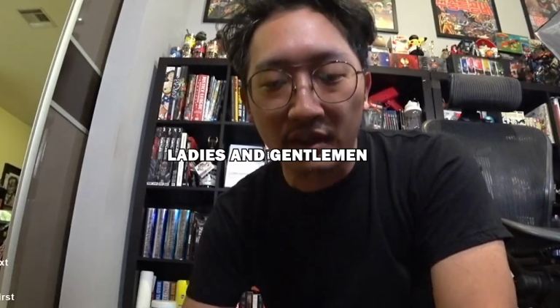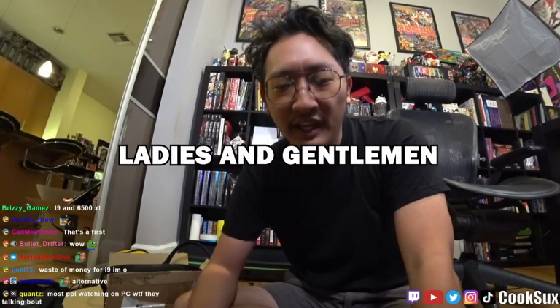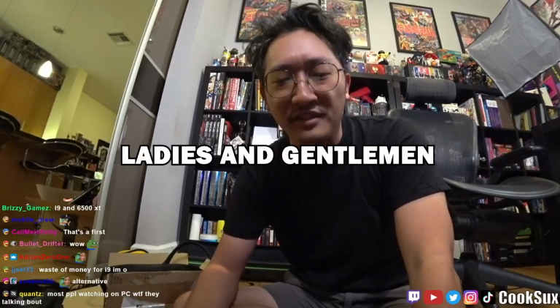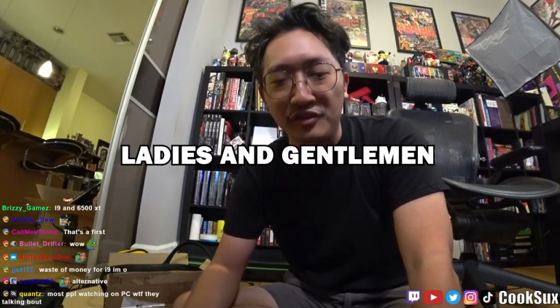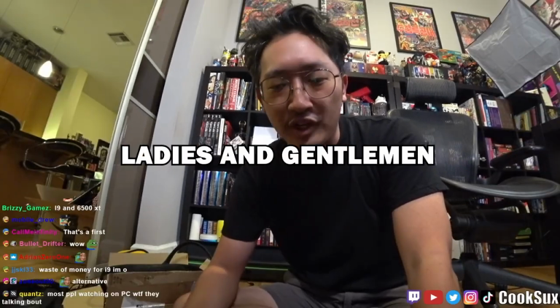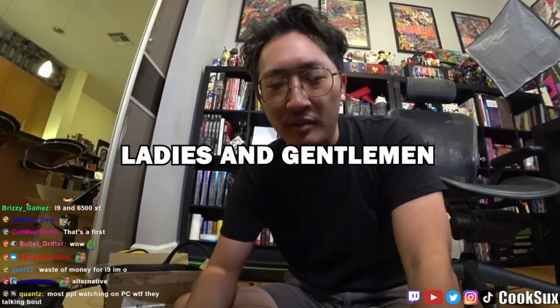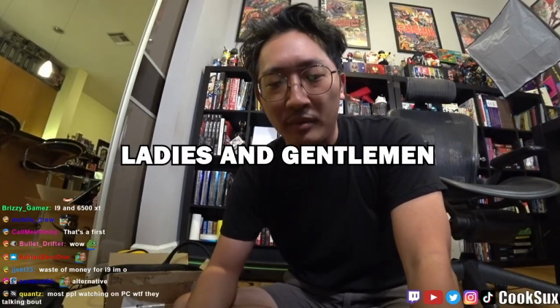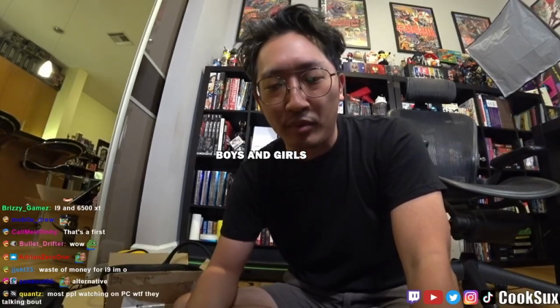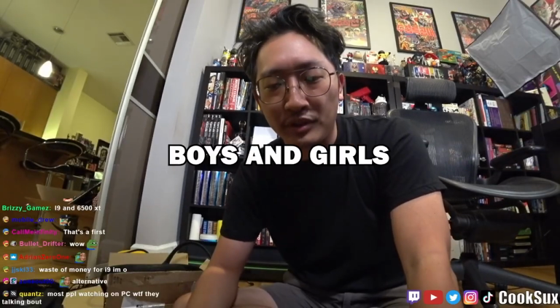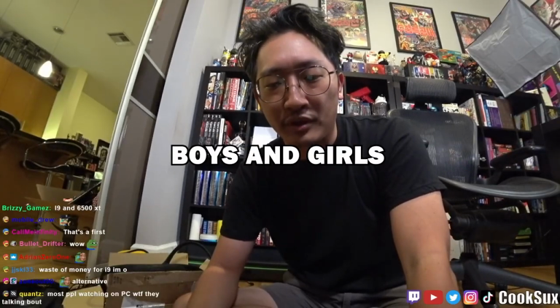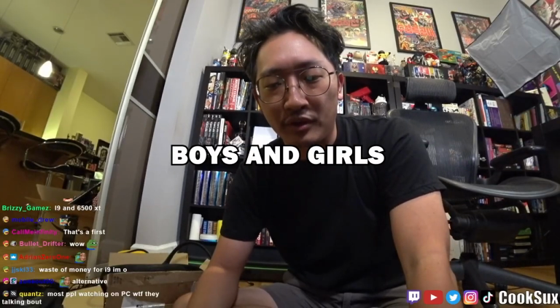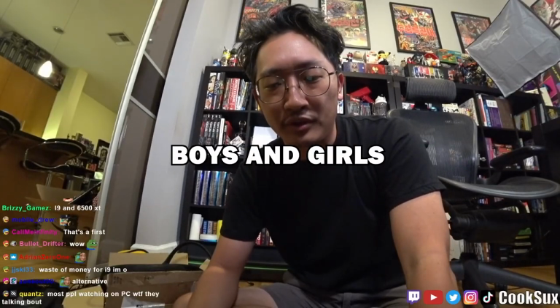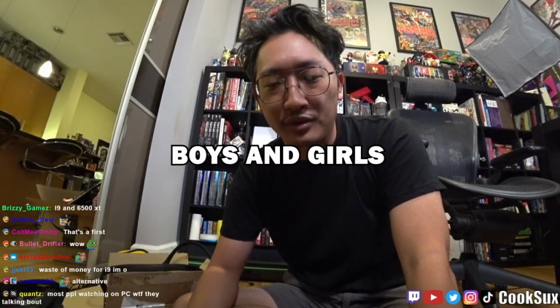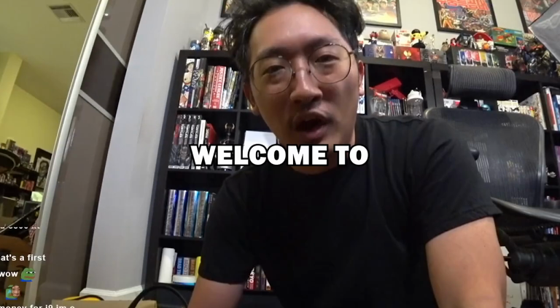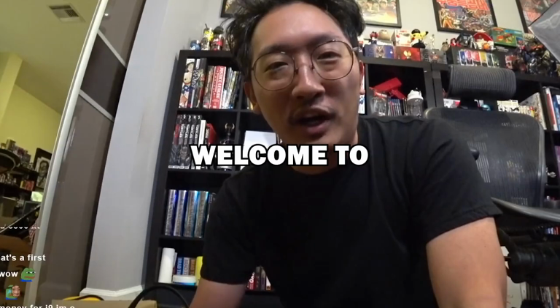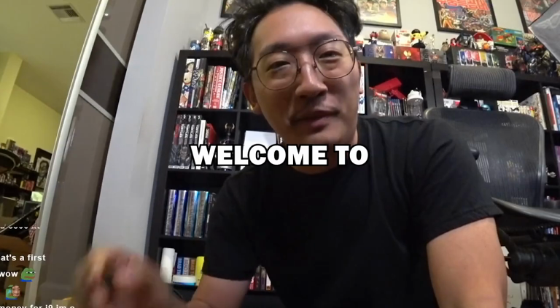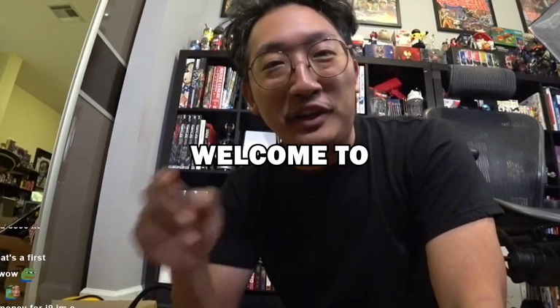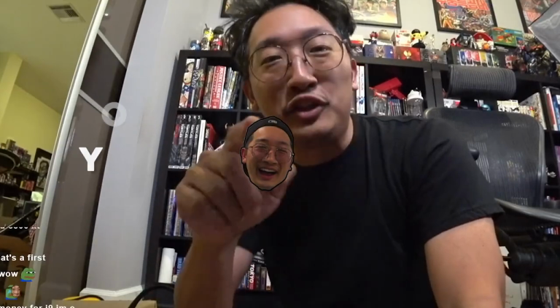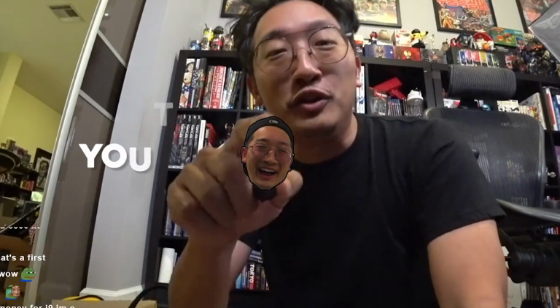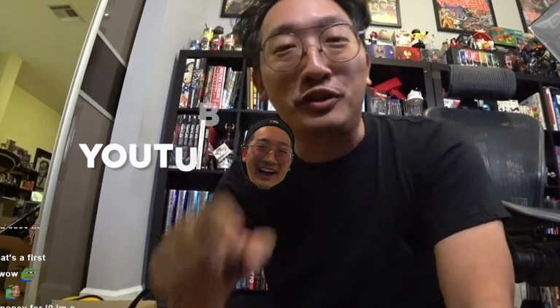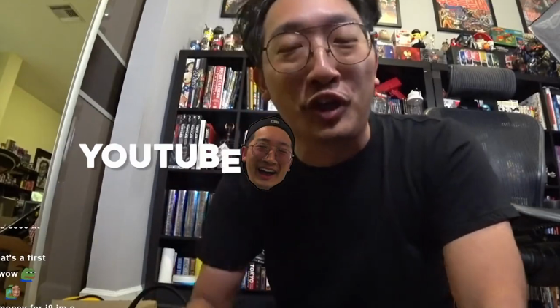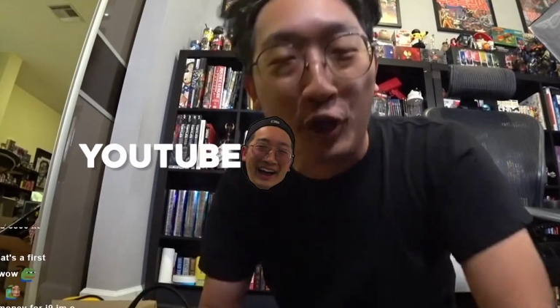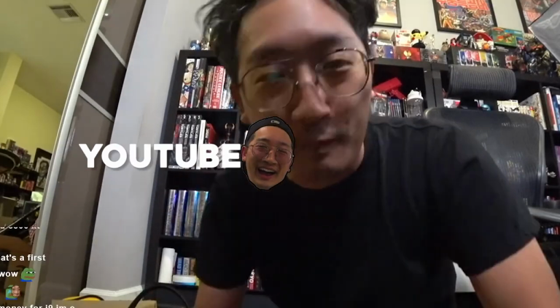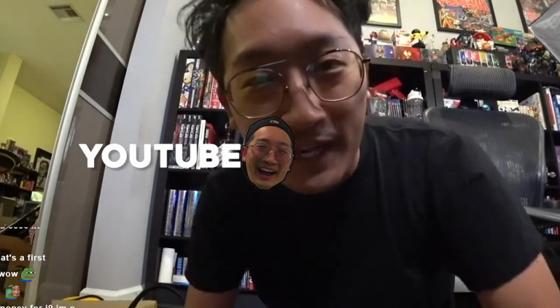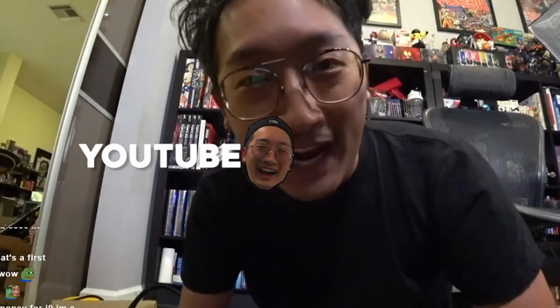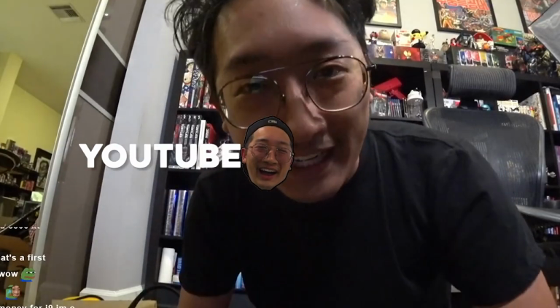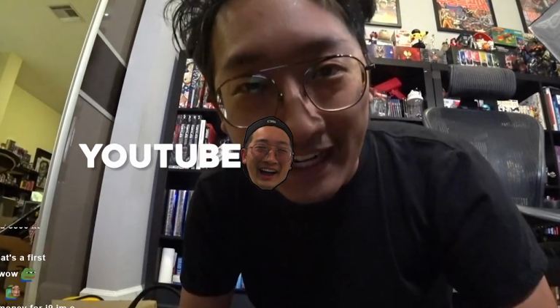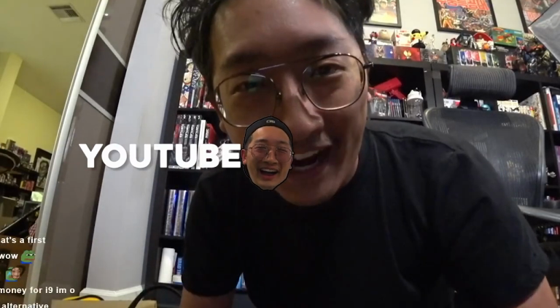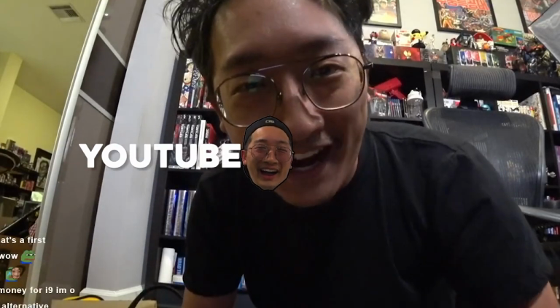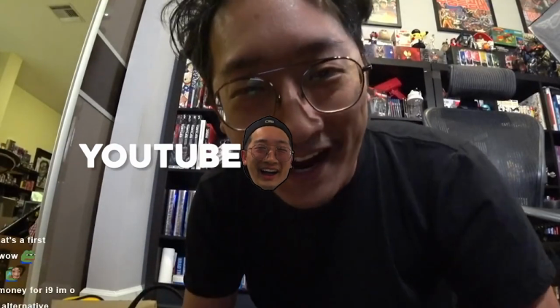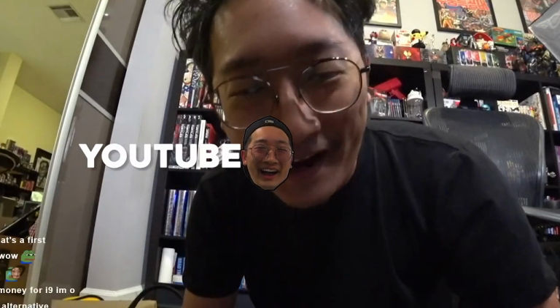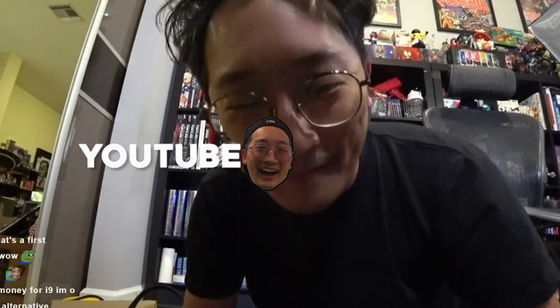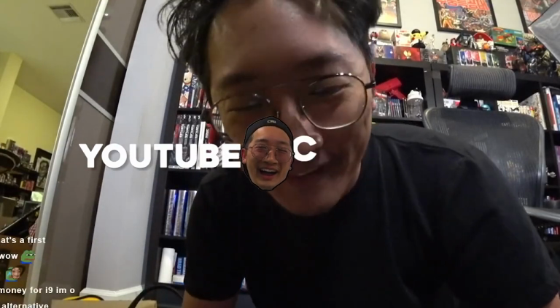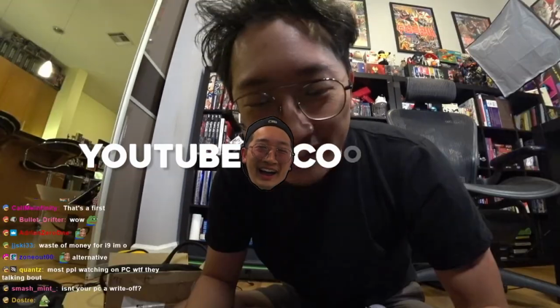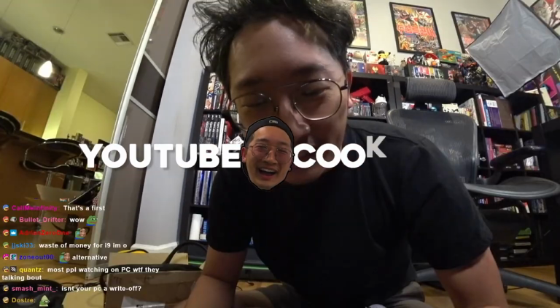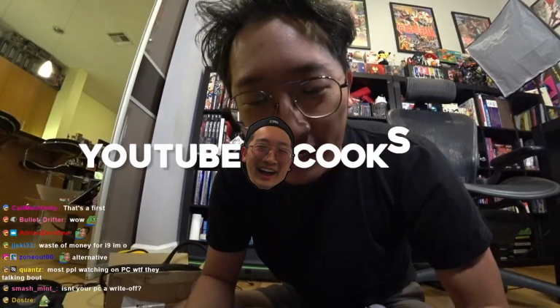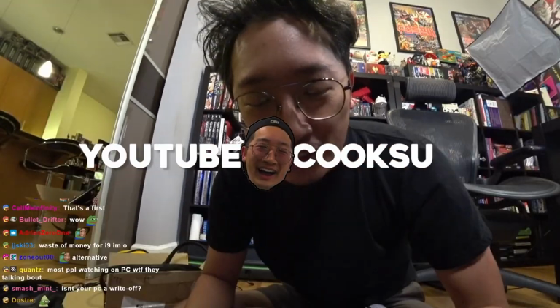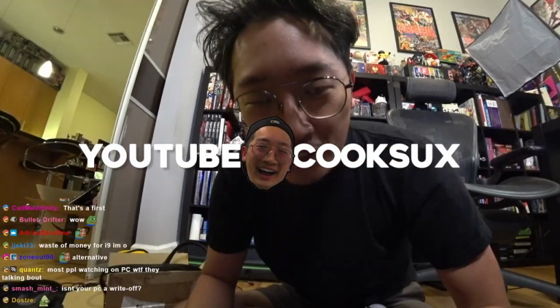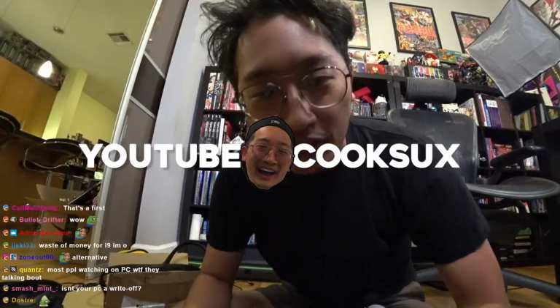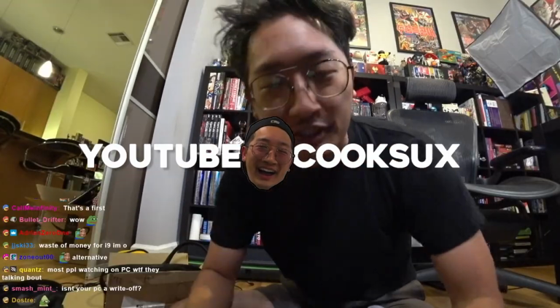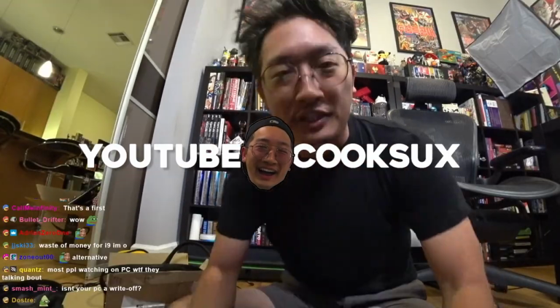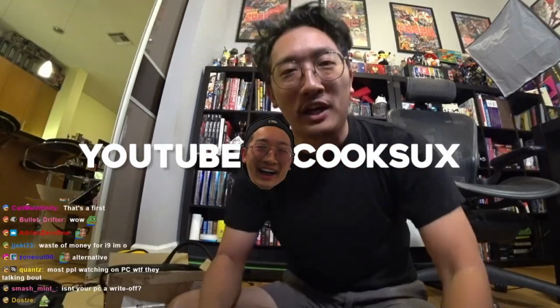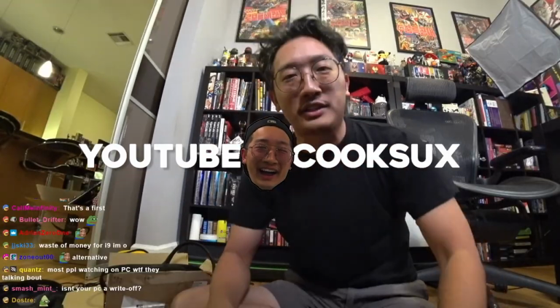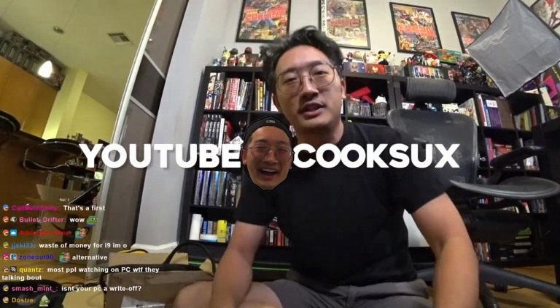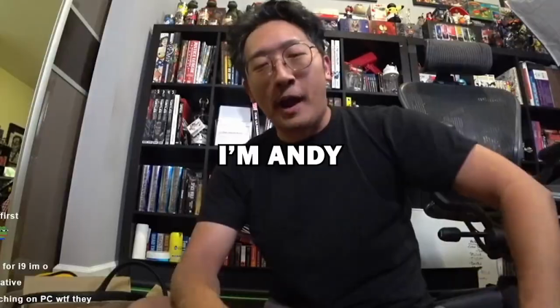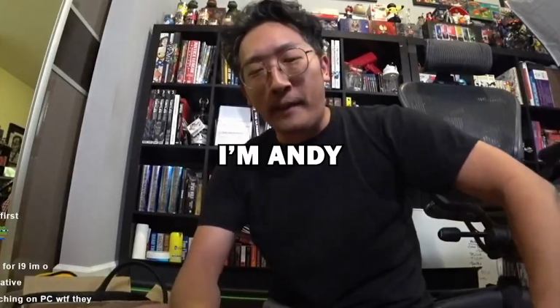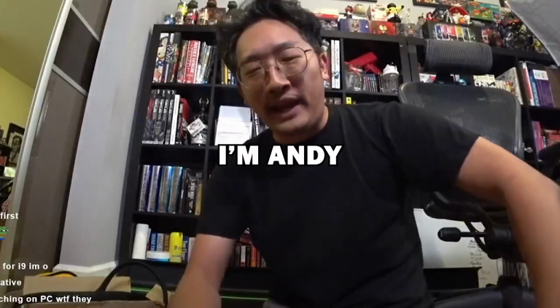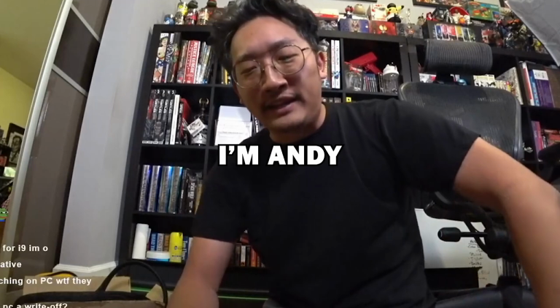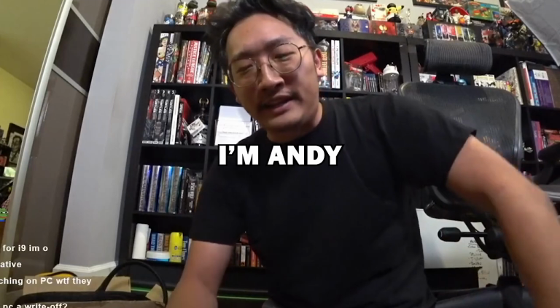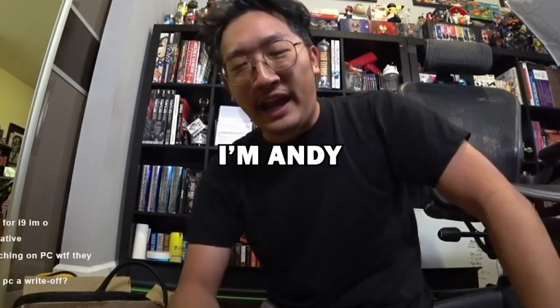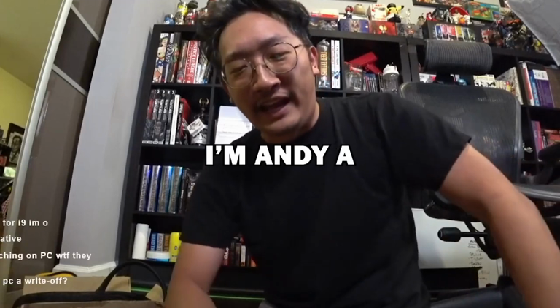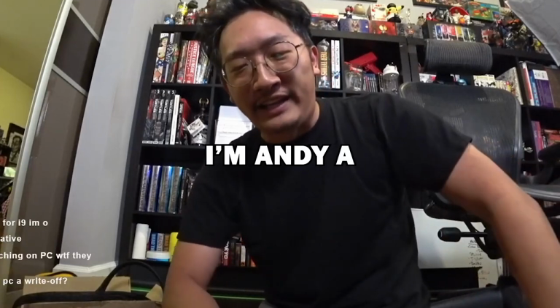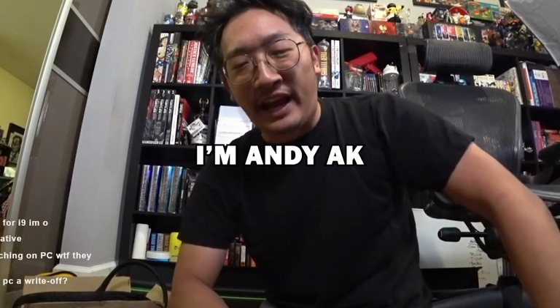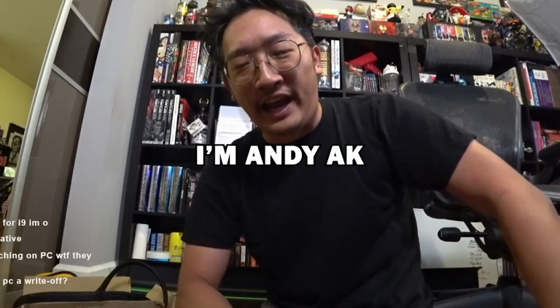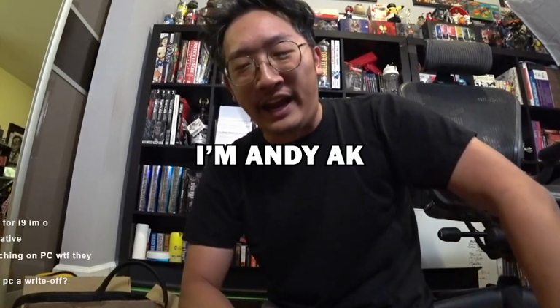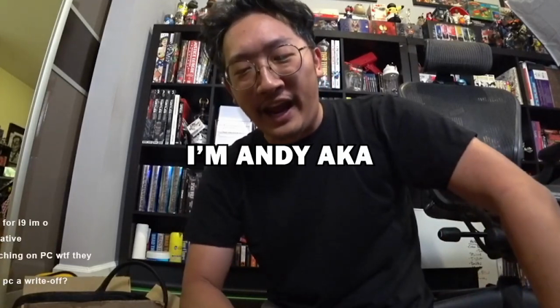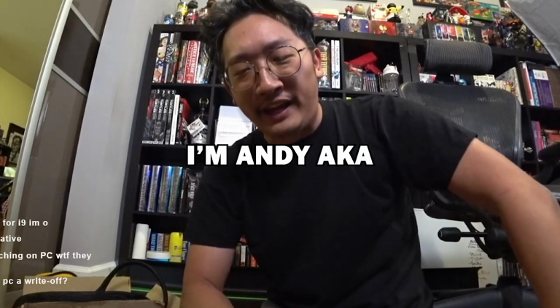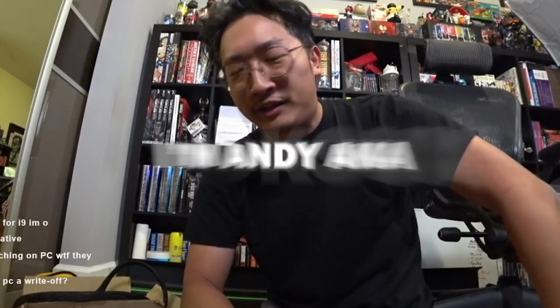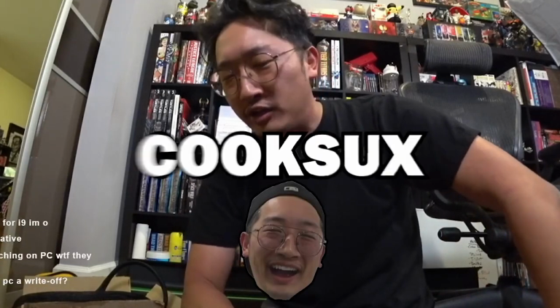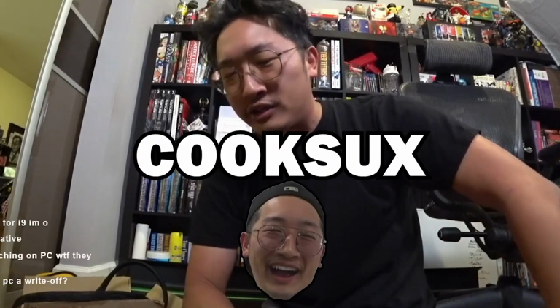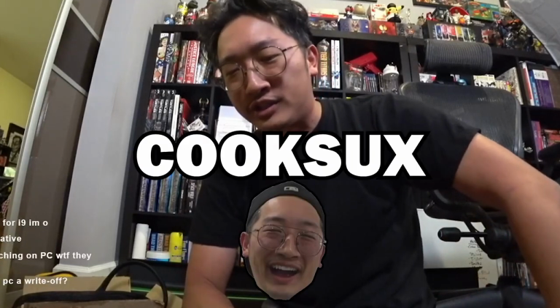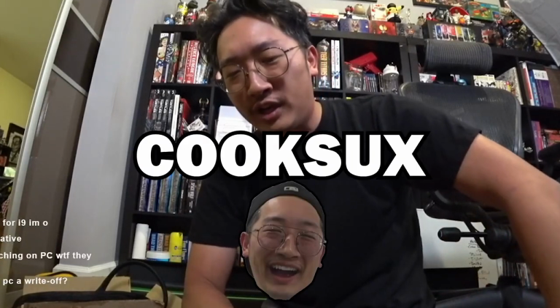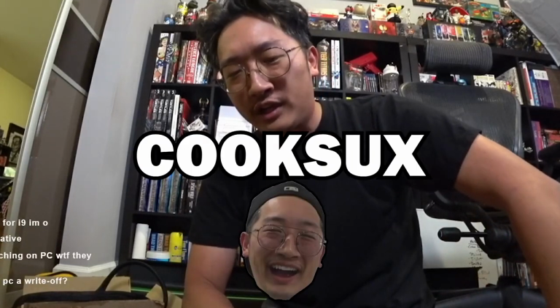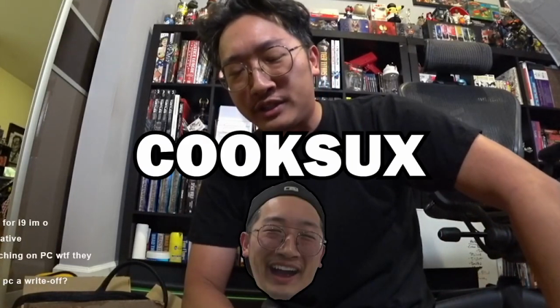Ladies and gentlemen, boys and girls, welcome to YouTube.com slash CookSucks. I'm Andy, aka CookSucks.